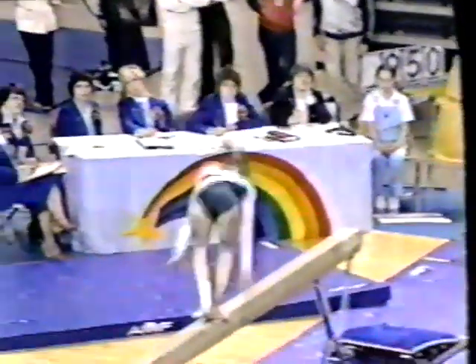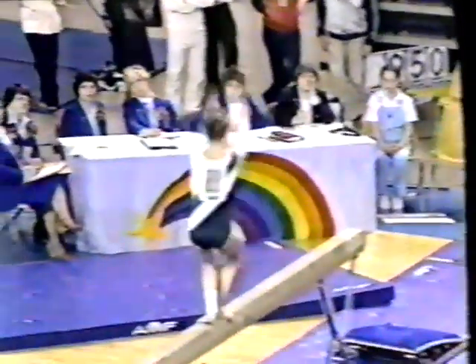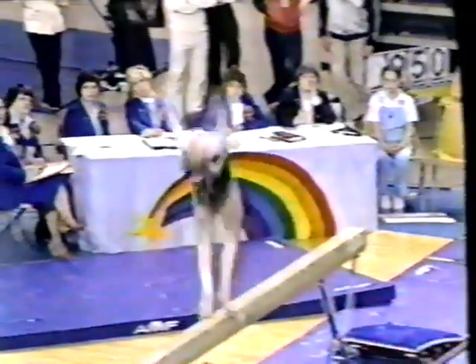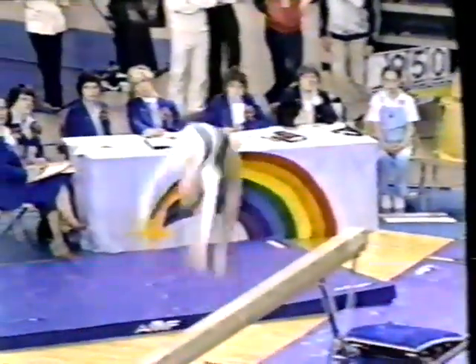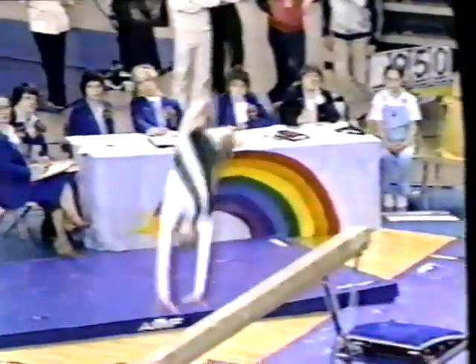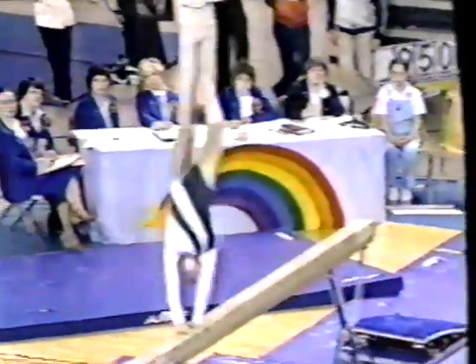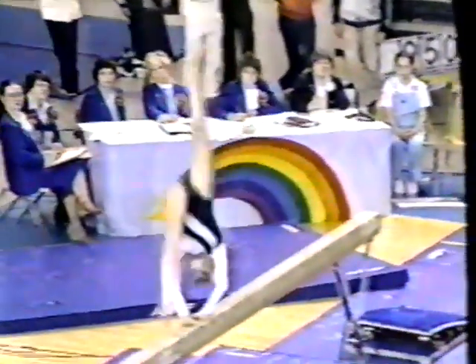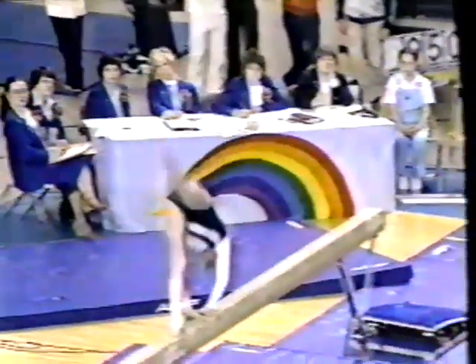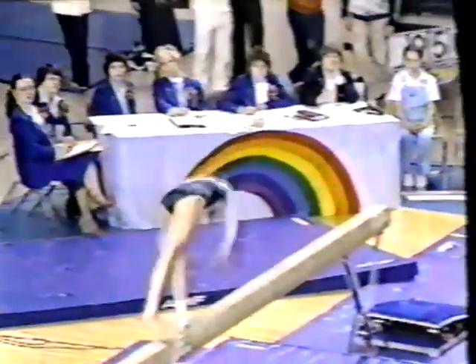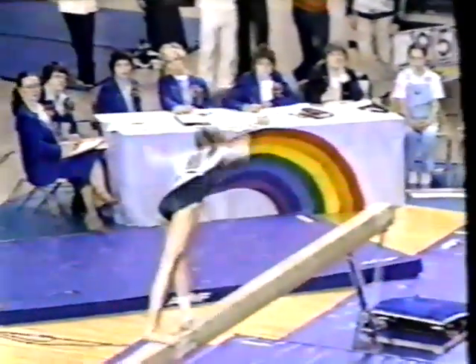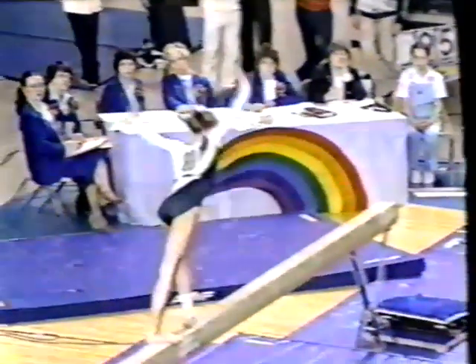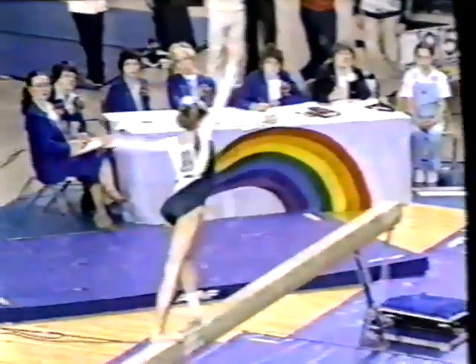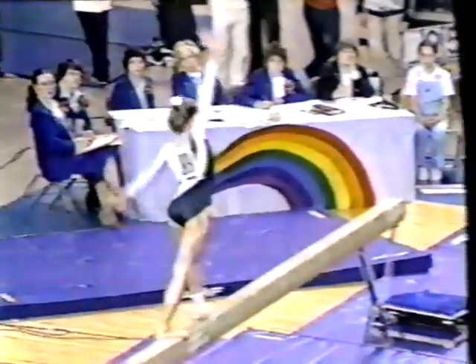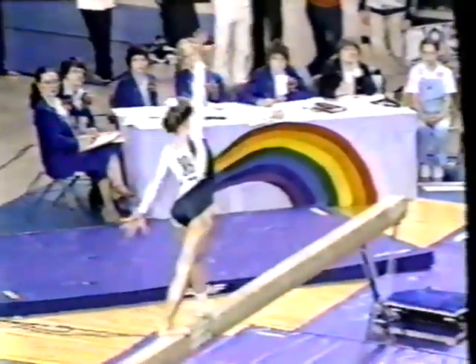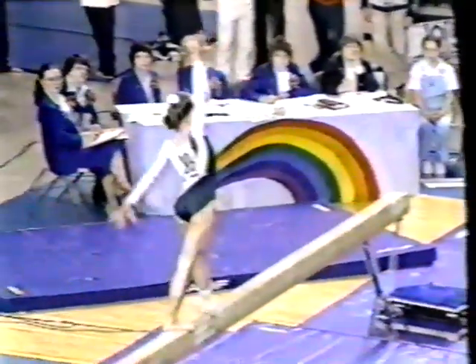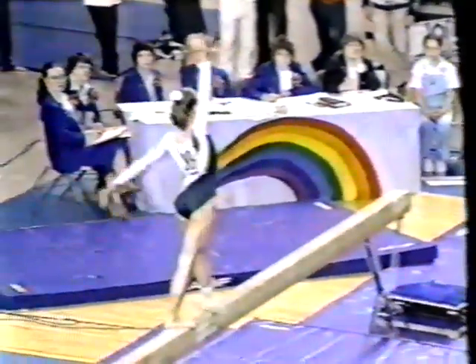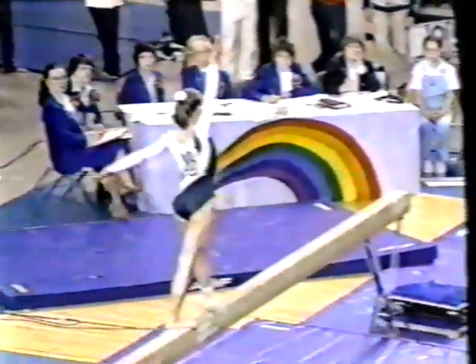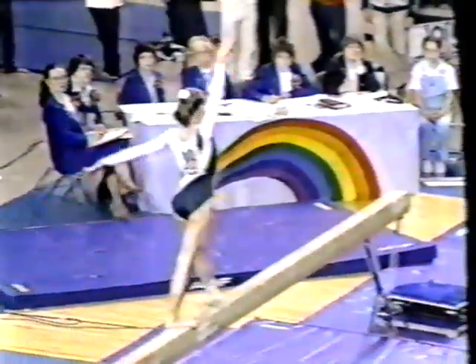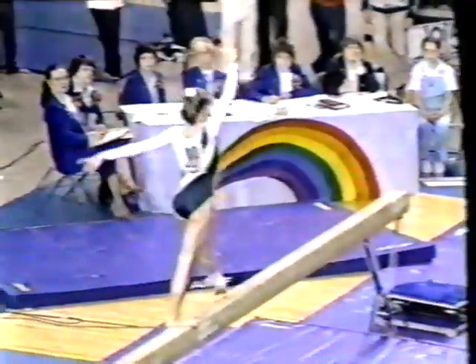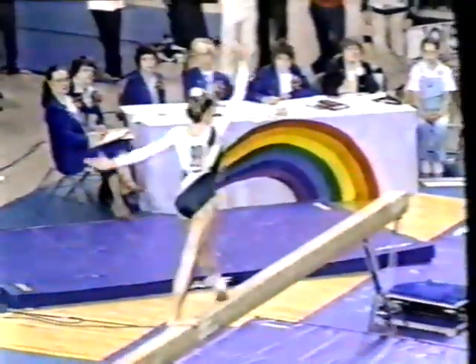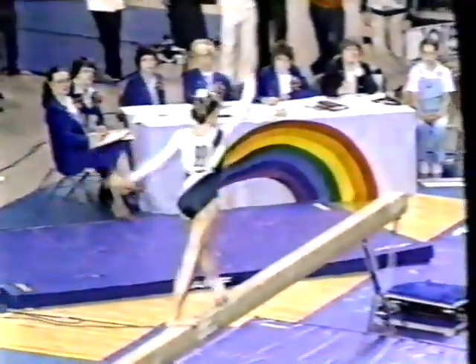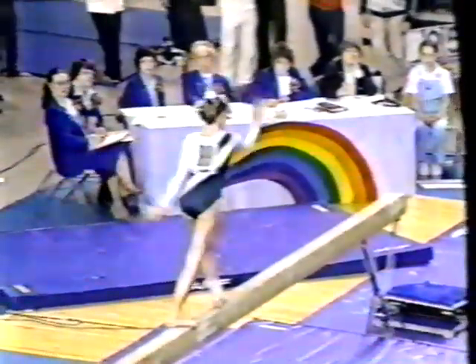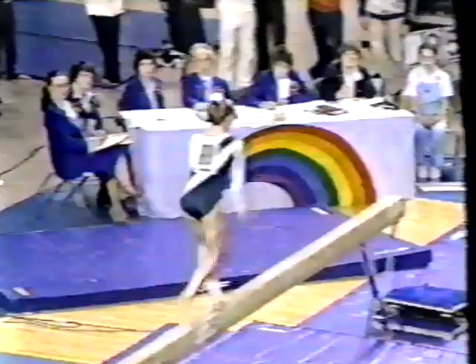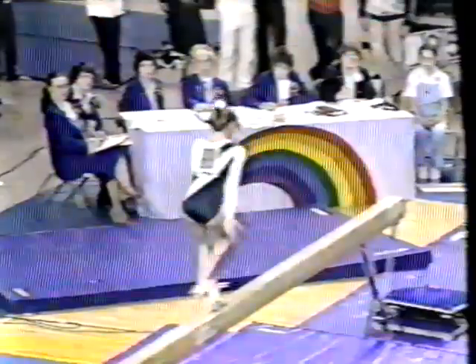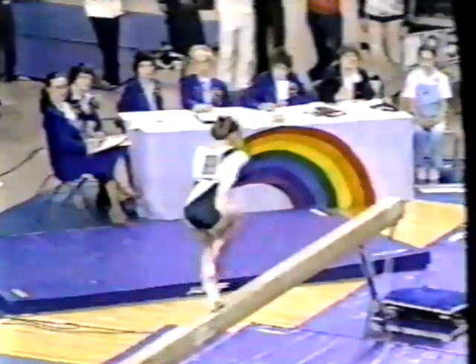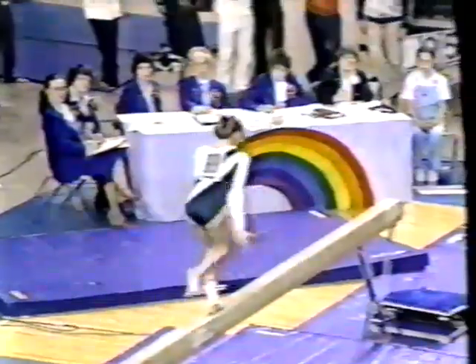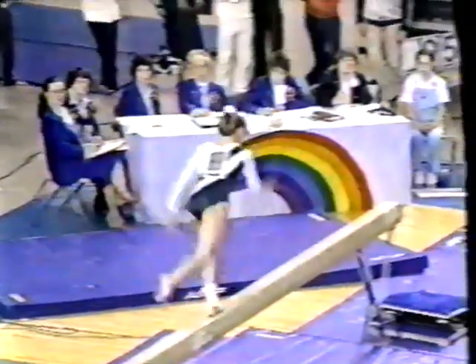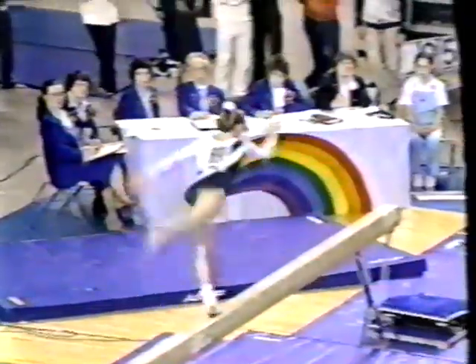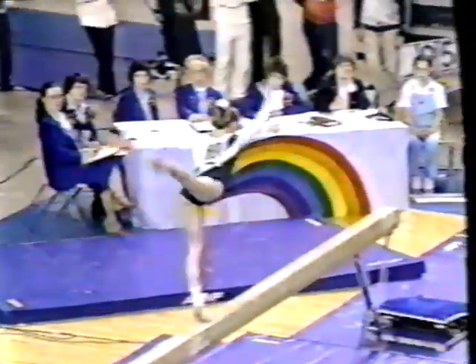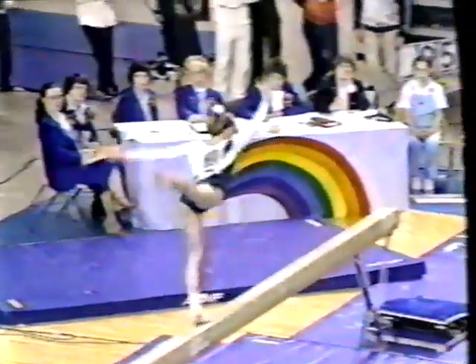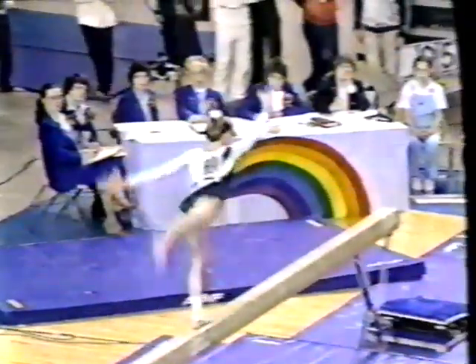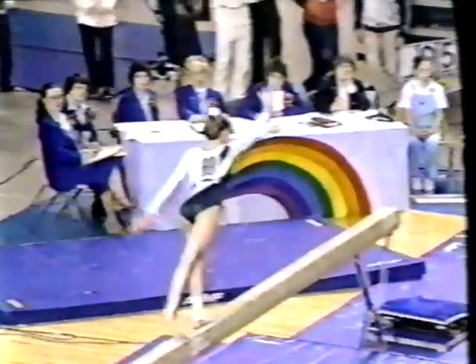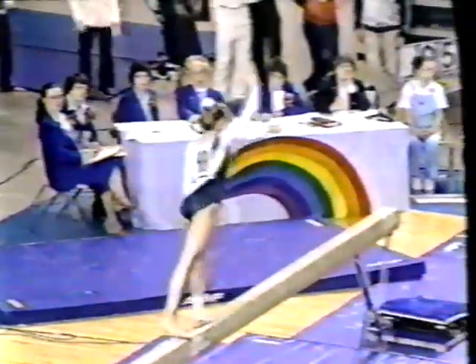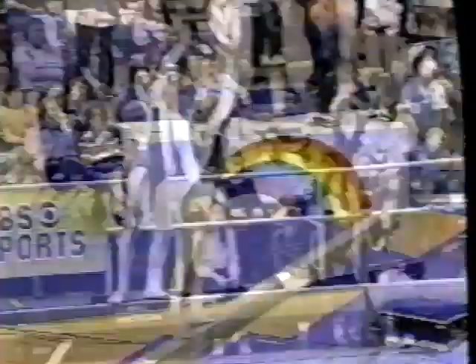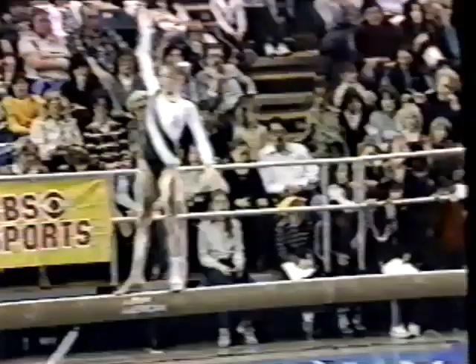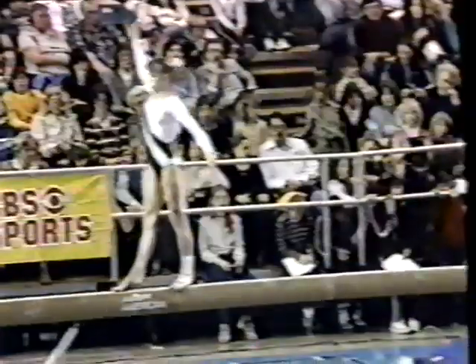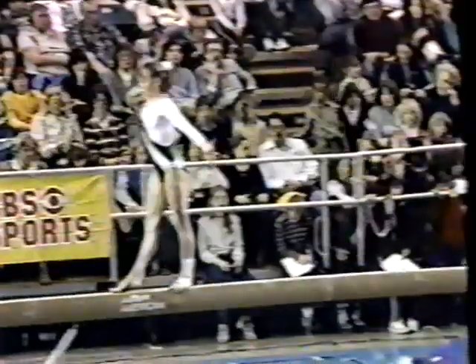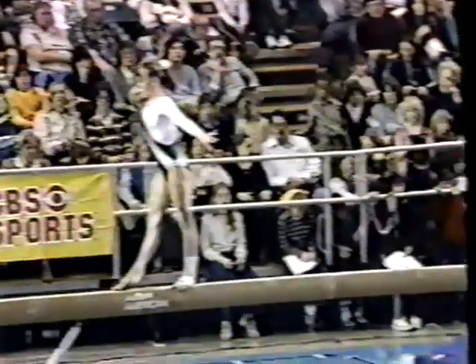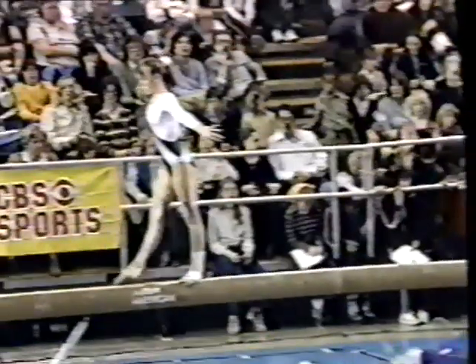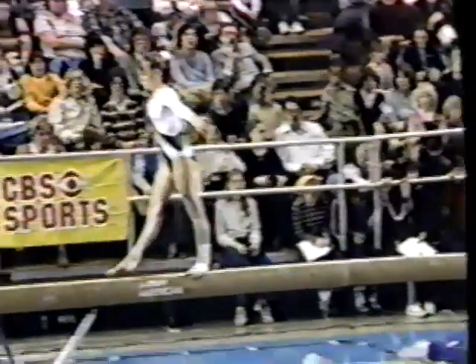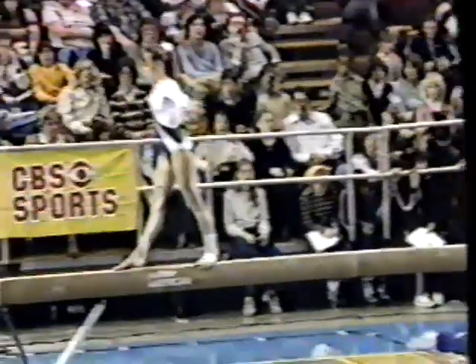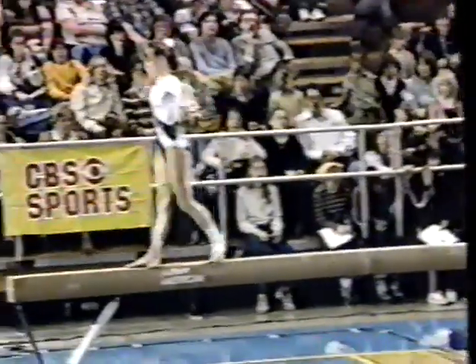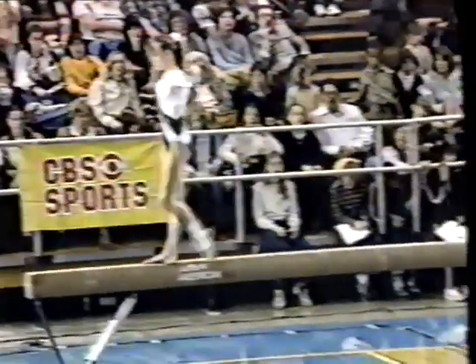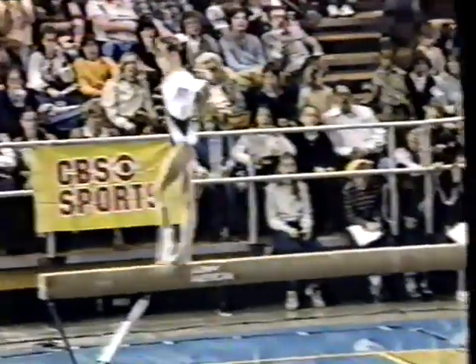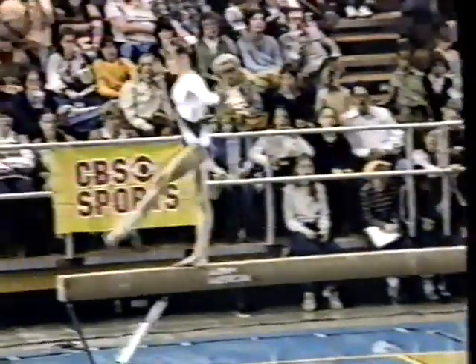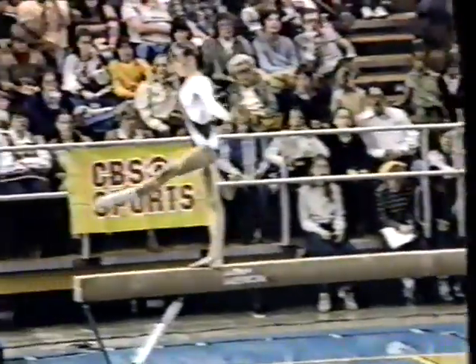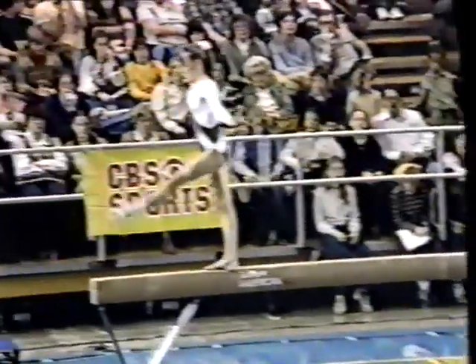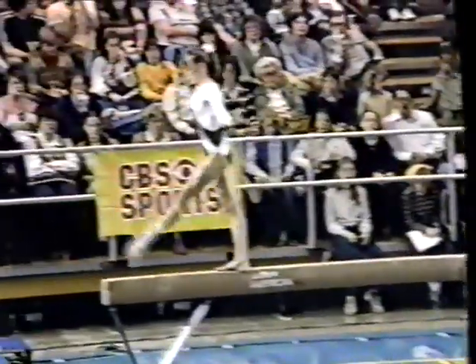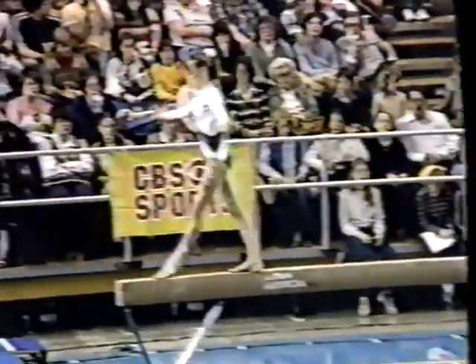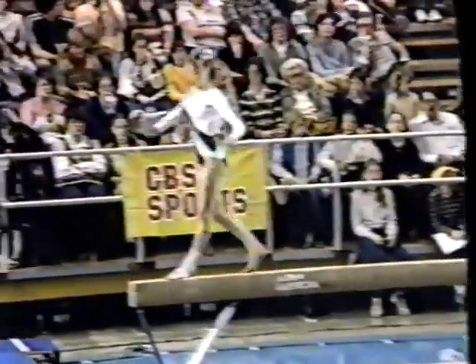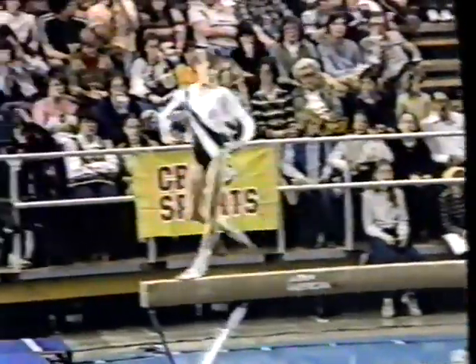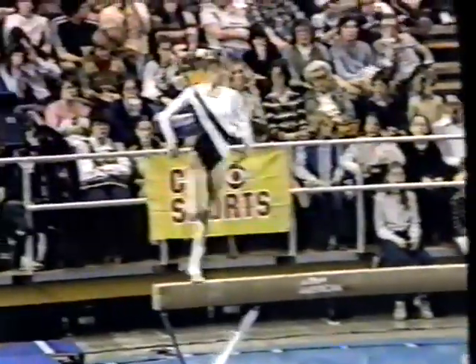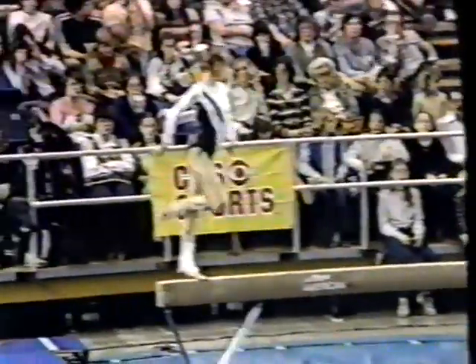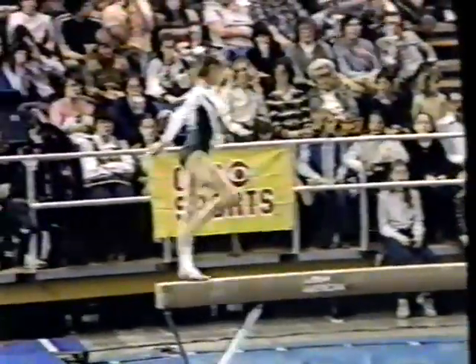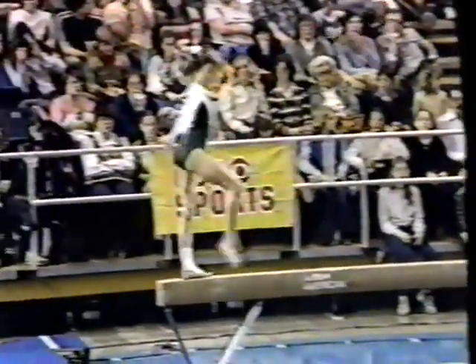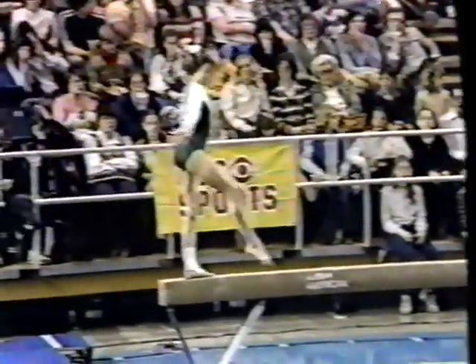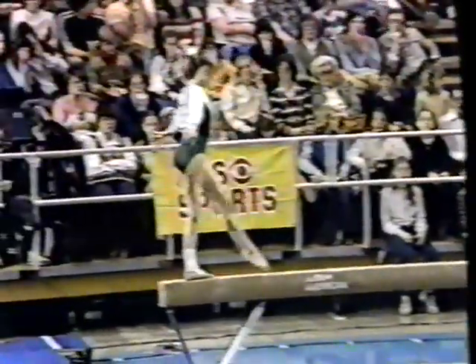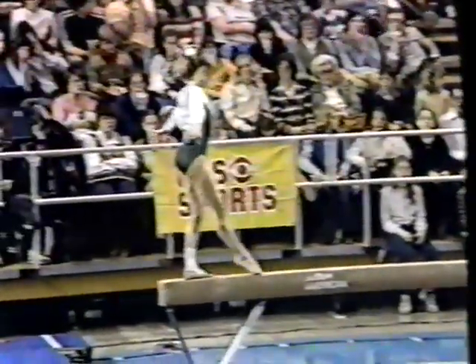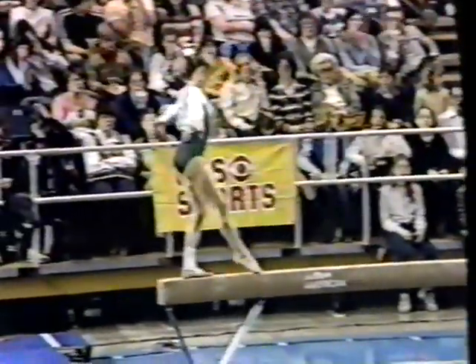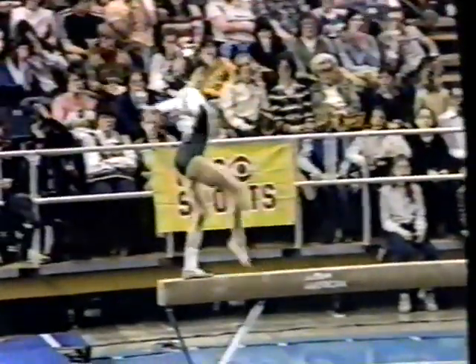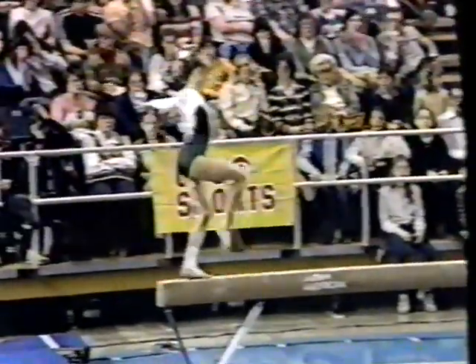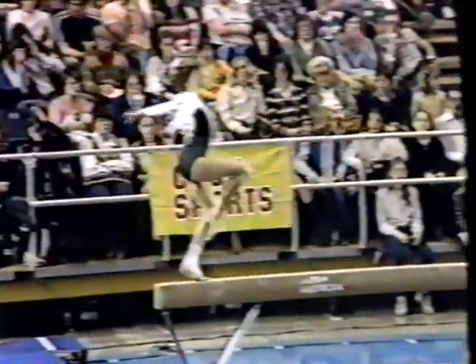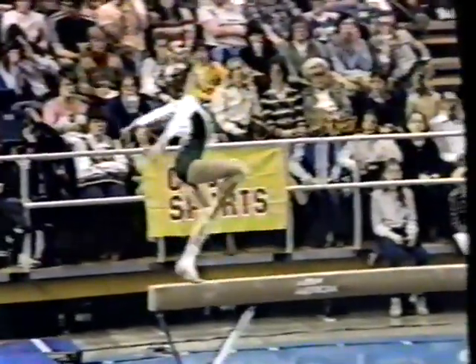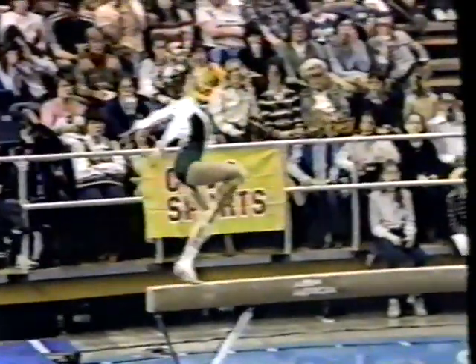That's an aerial cartwheel immediately into a backhand spring — a teensy little balance error at the end, but again a very difficult trick. The judges are going to like it.